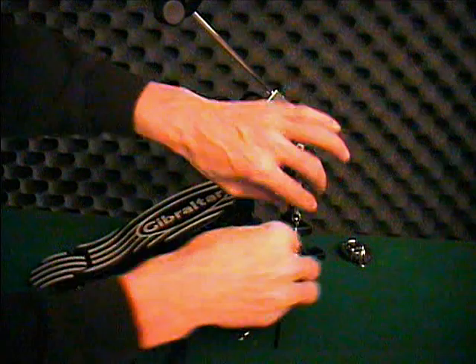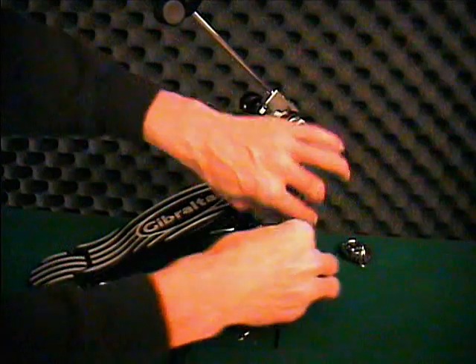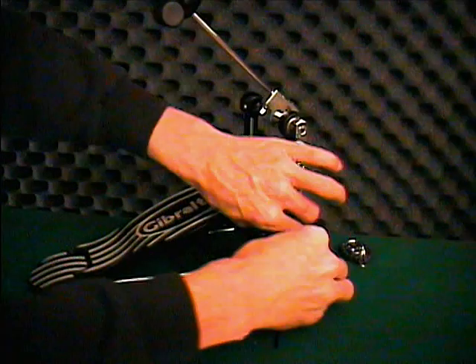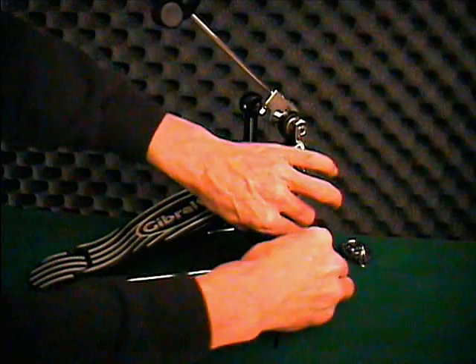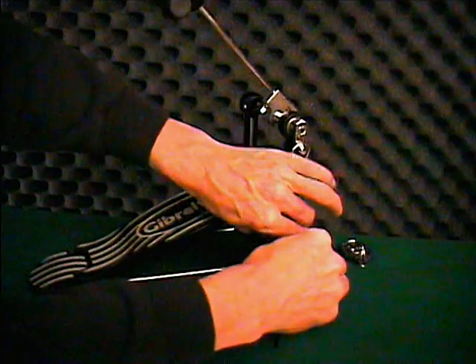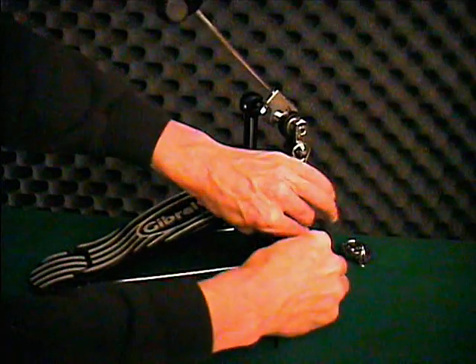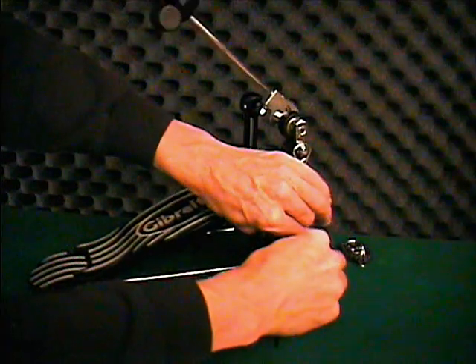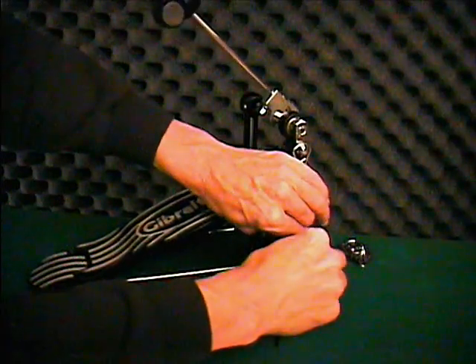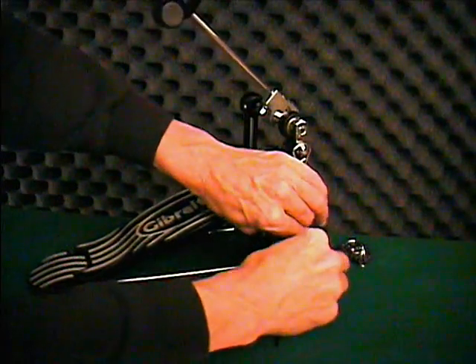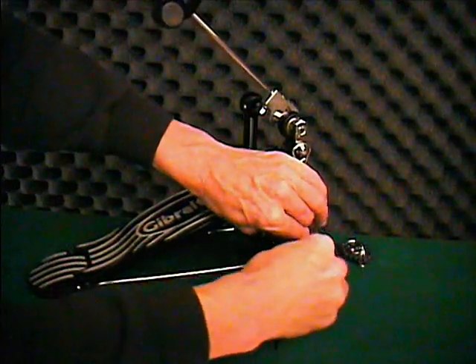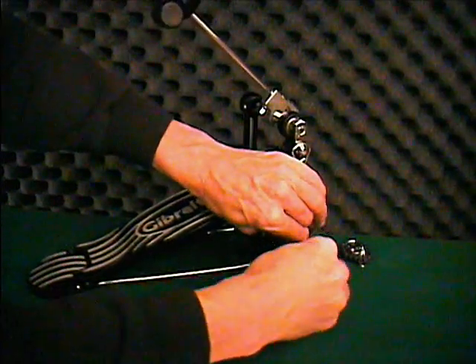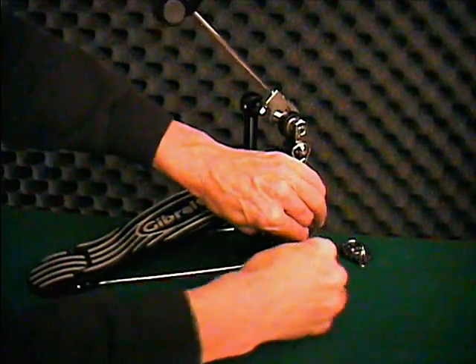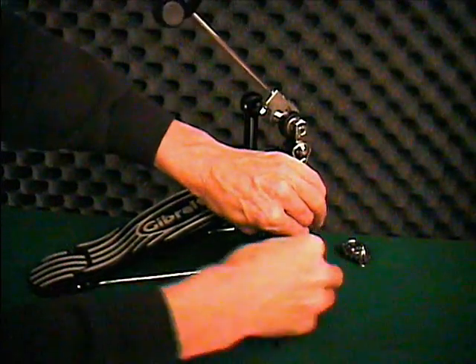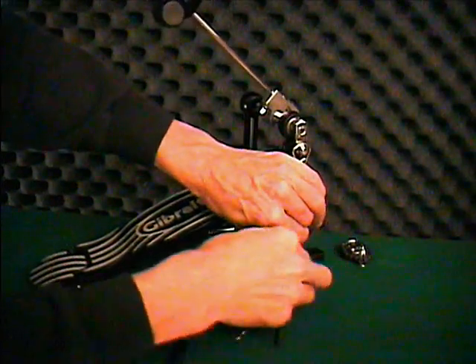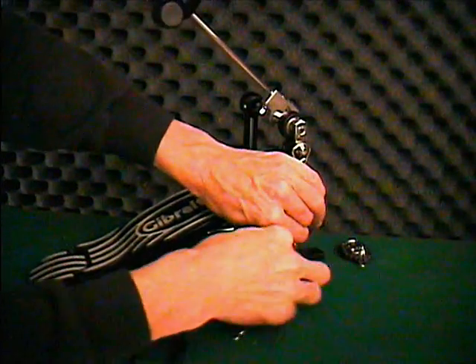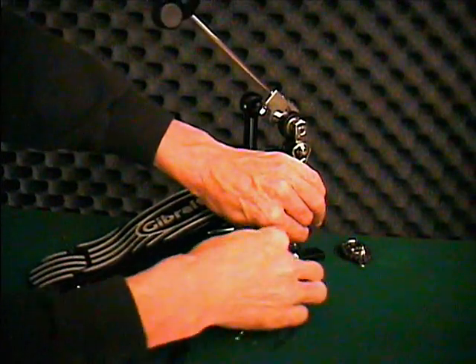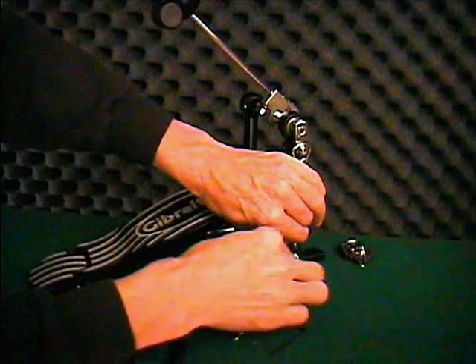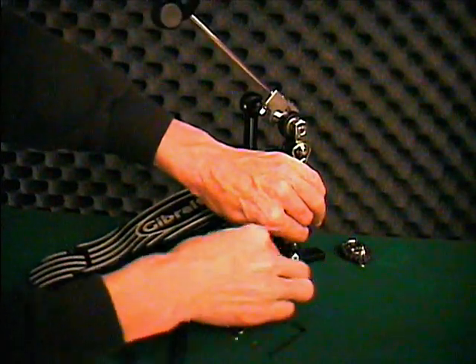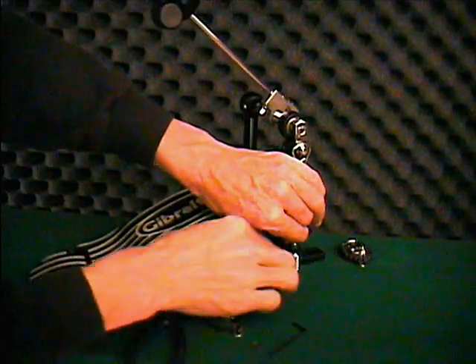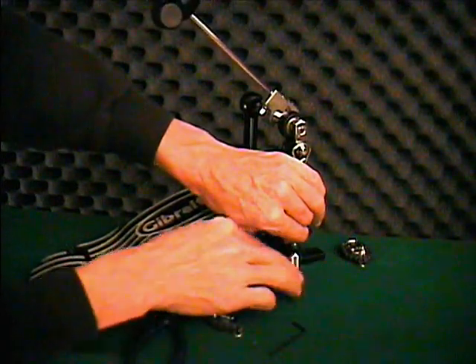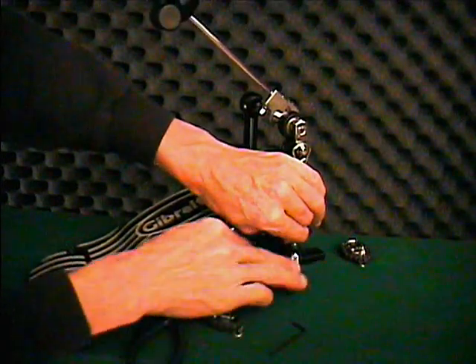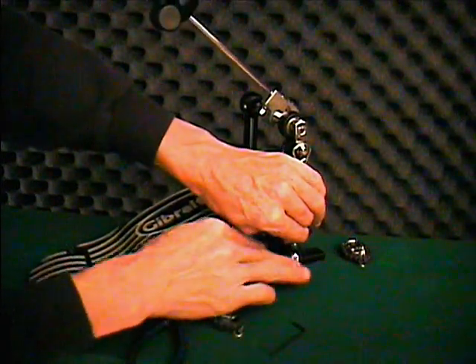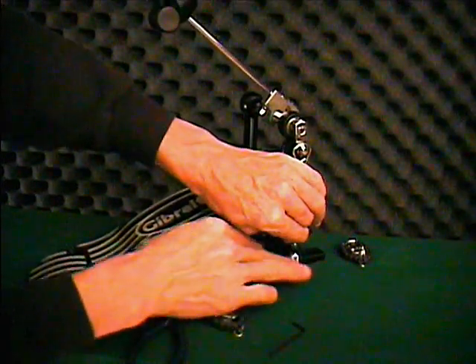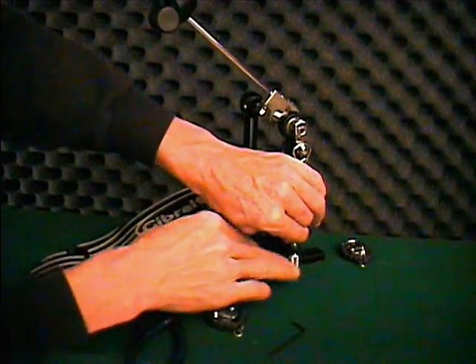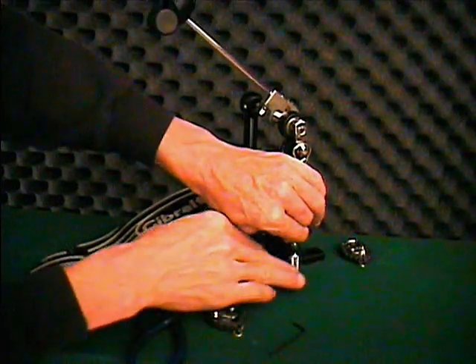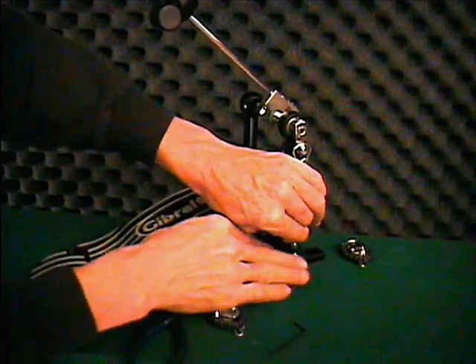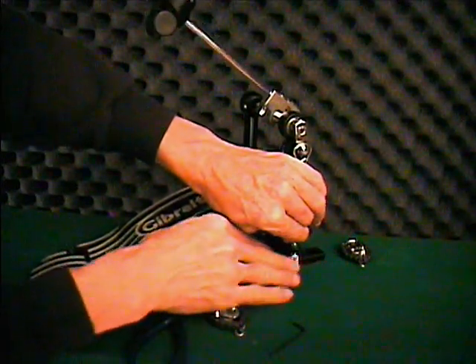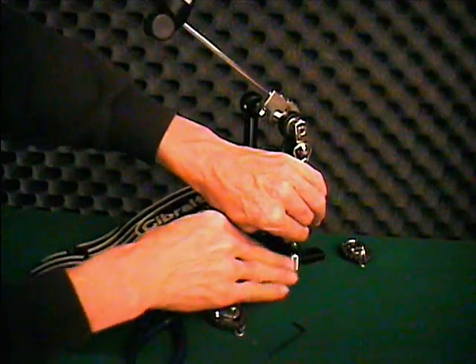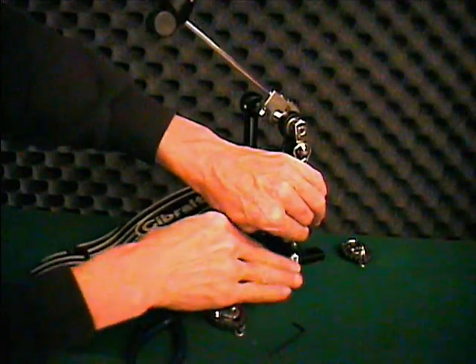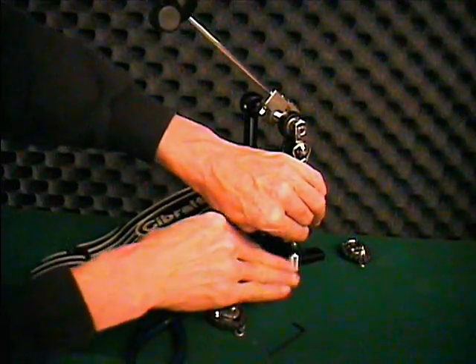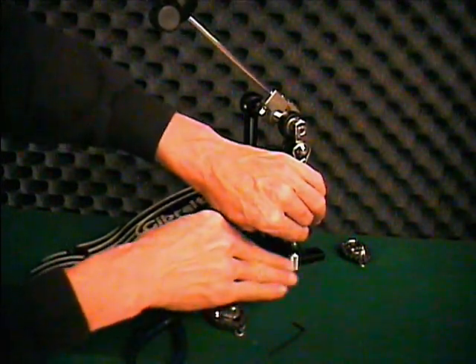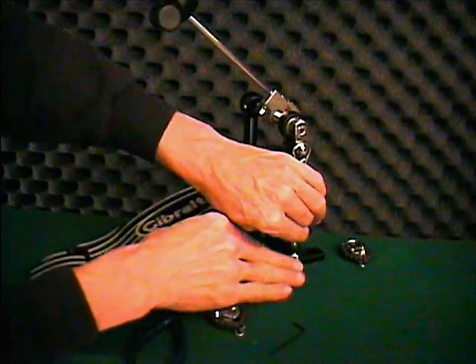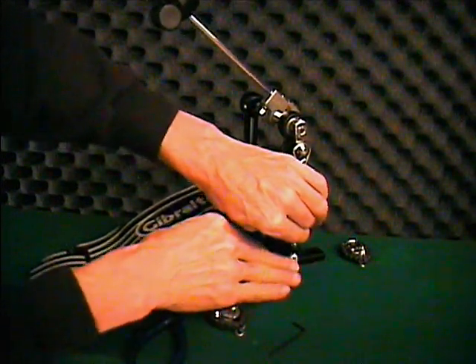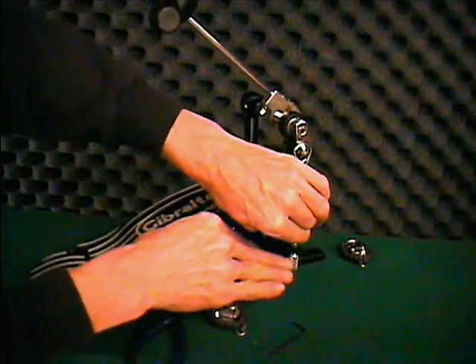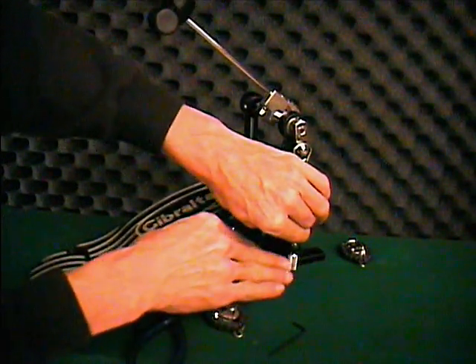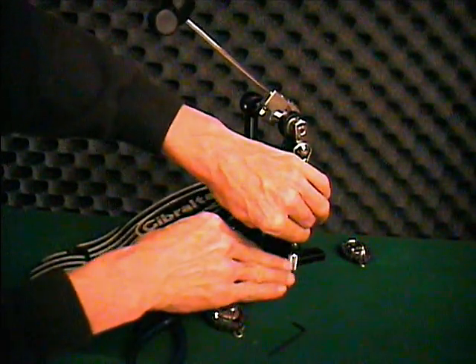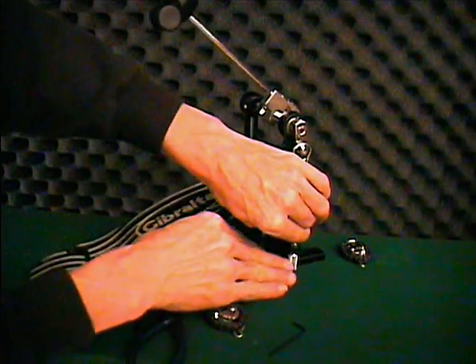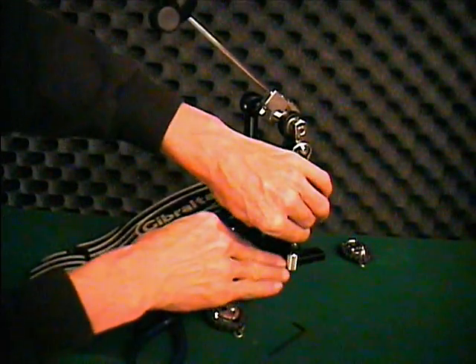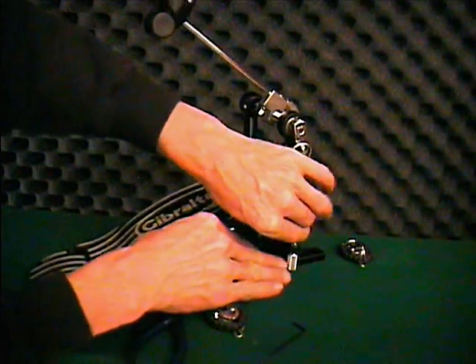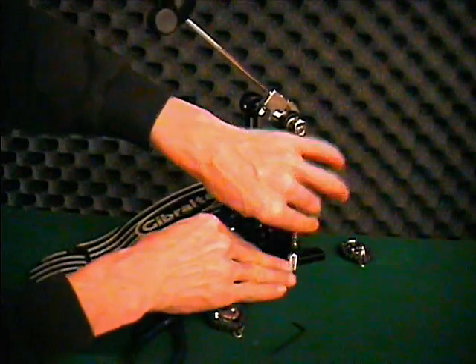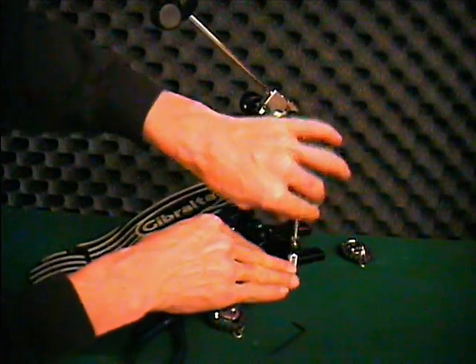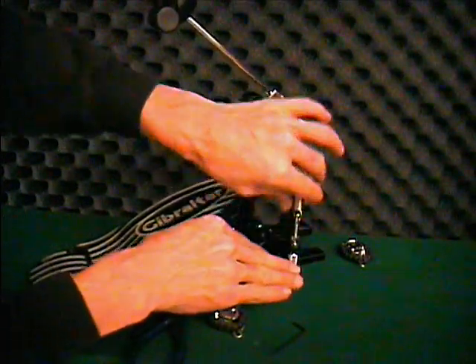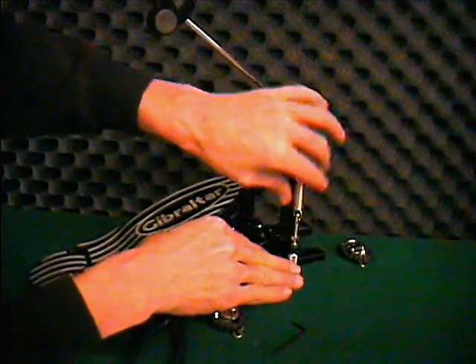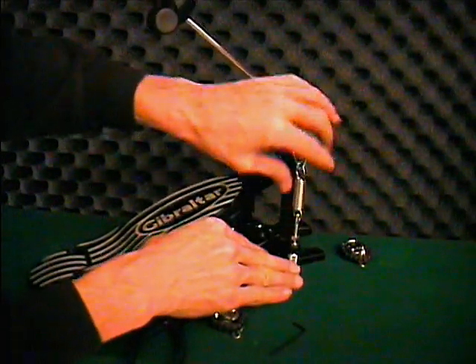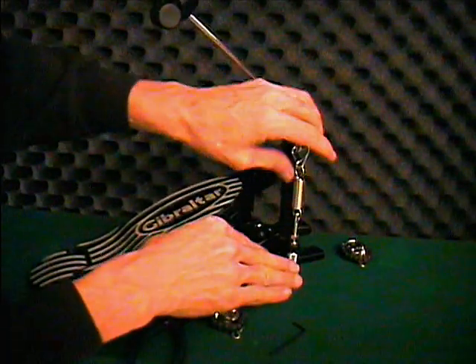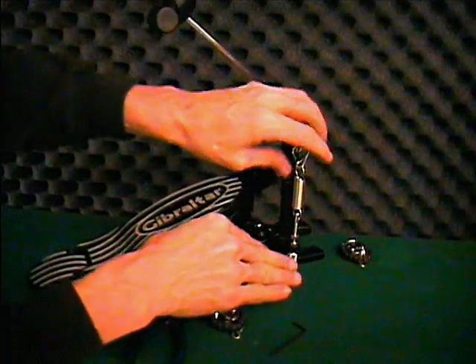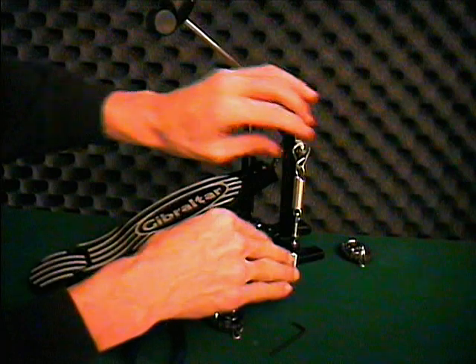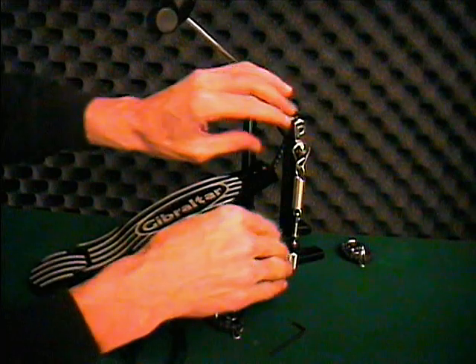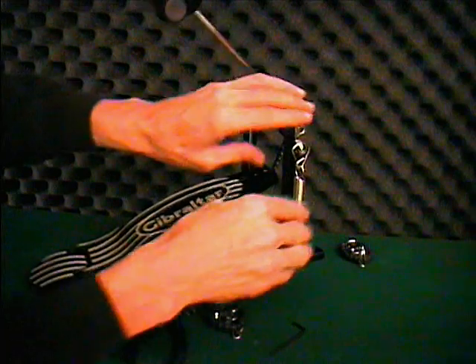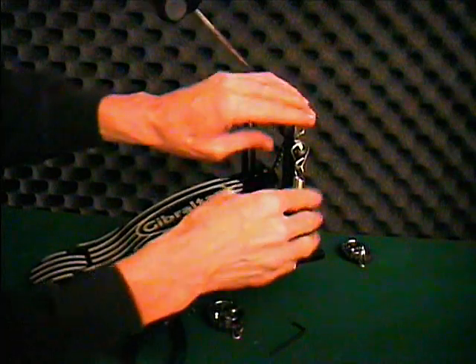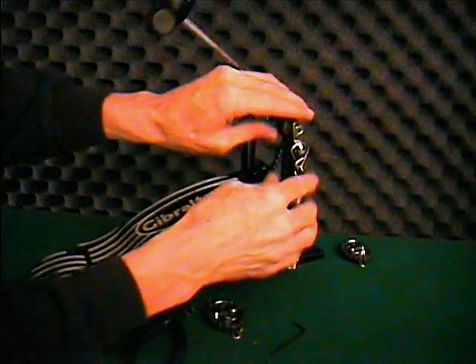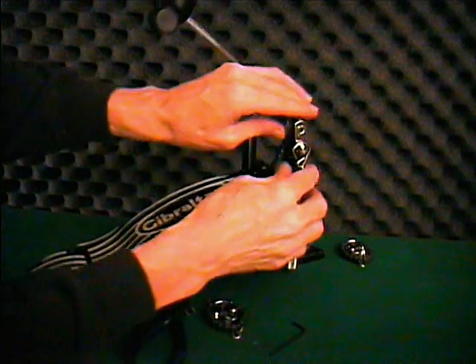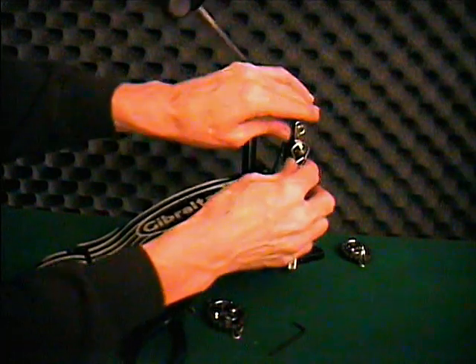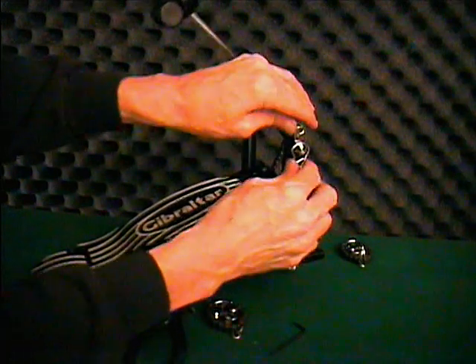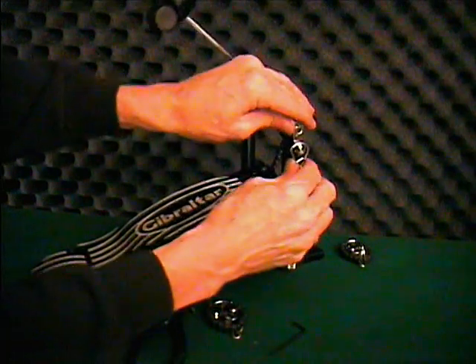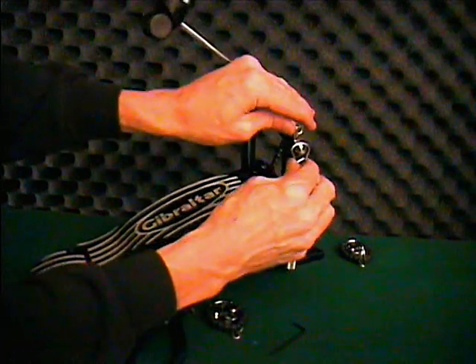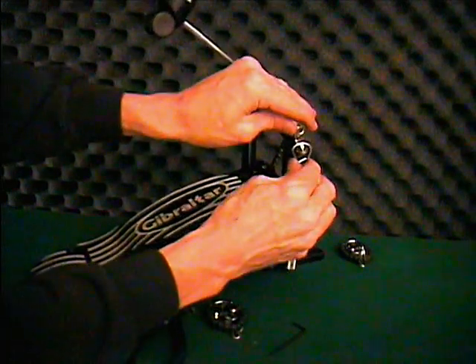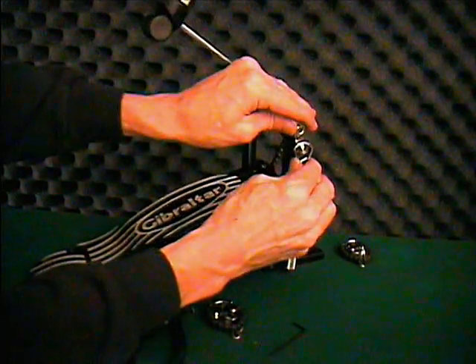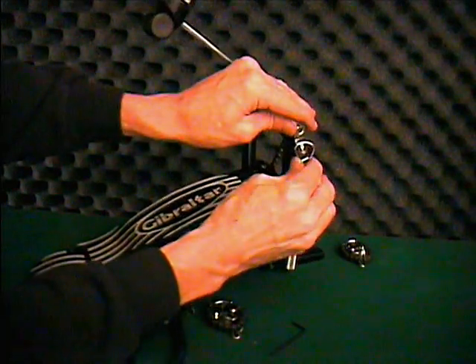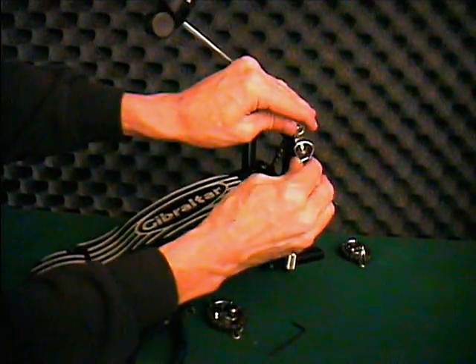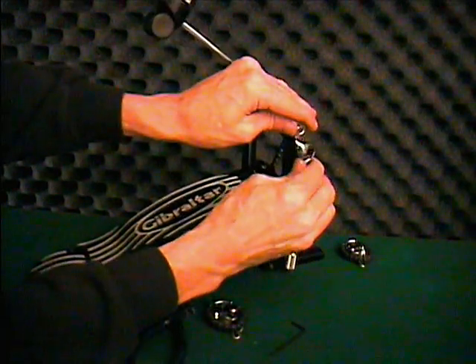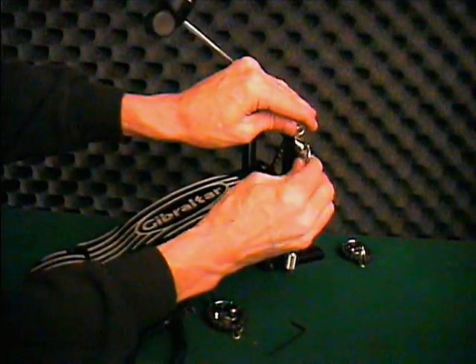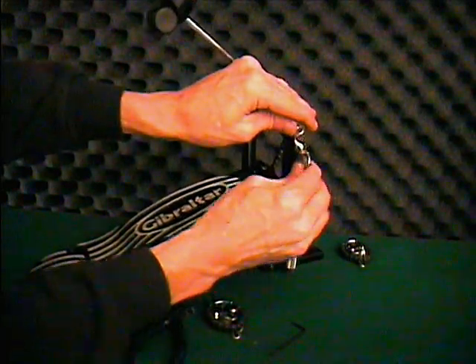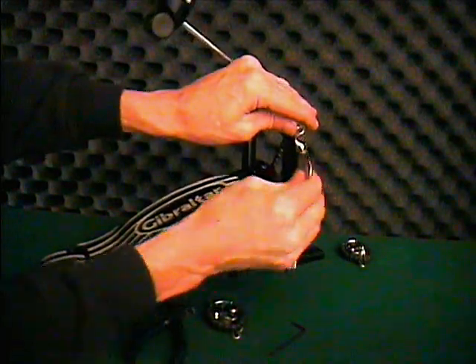Though your pedal may be different in brand or style, spring assemblies are all very much the same. Start by loosening your spring tension.